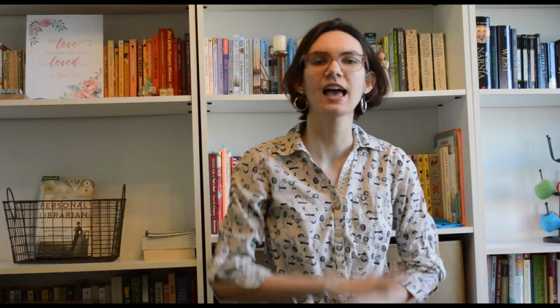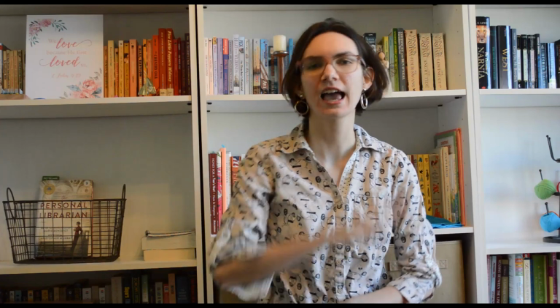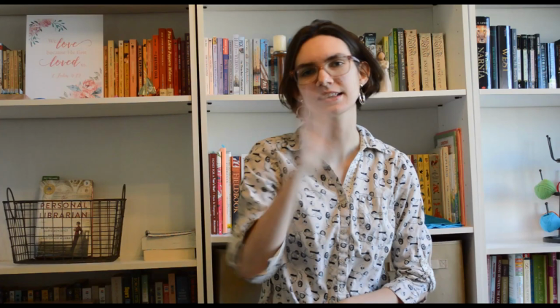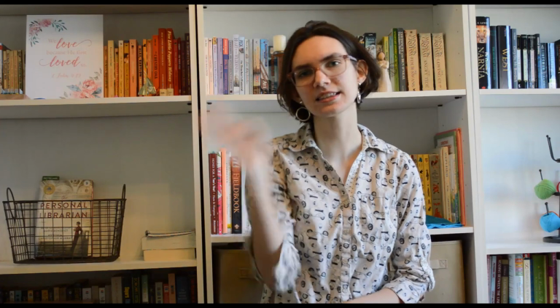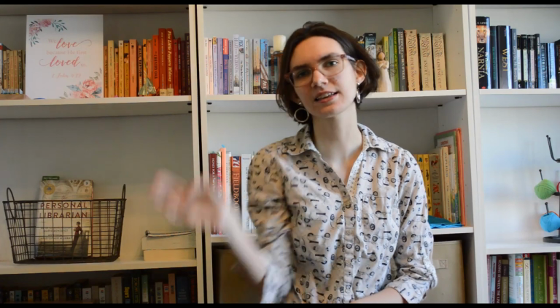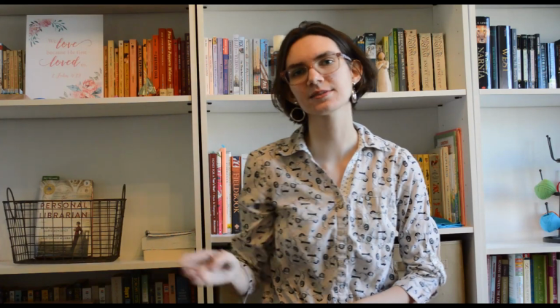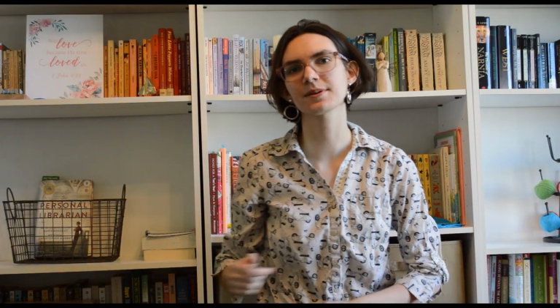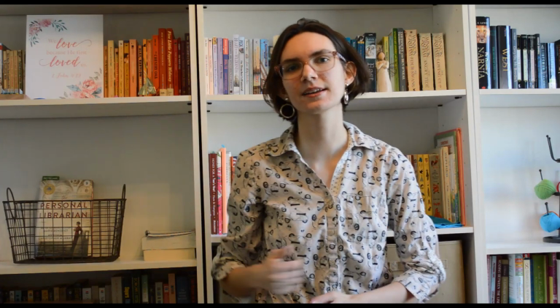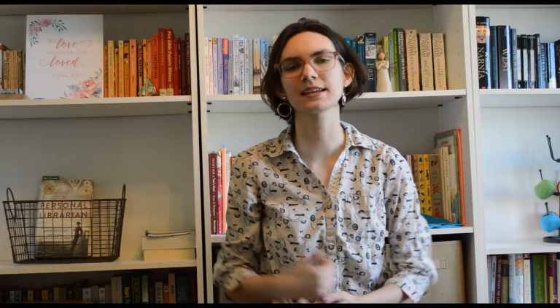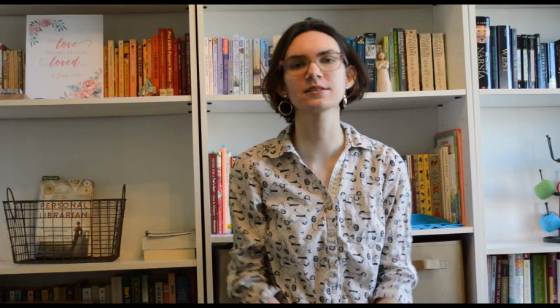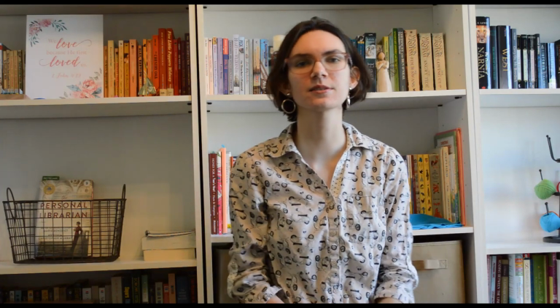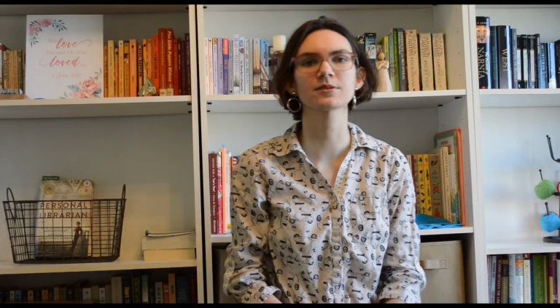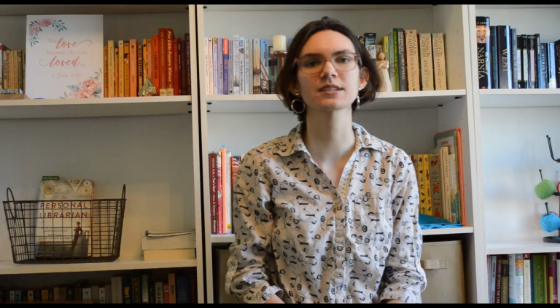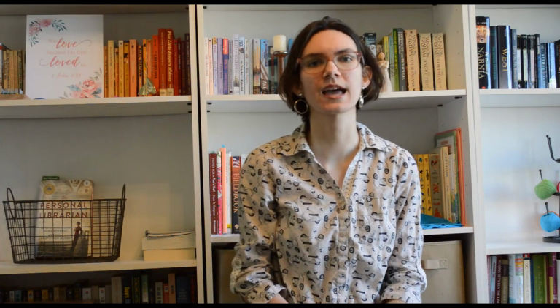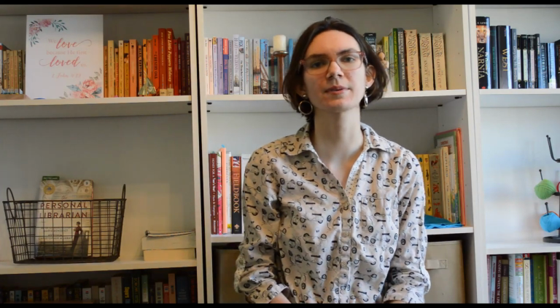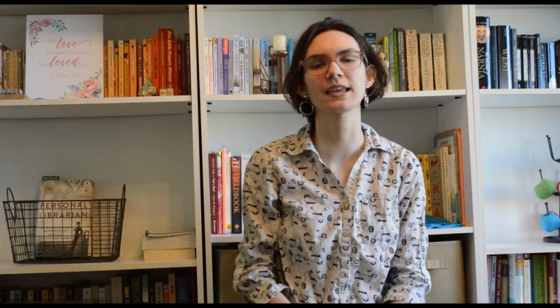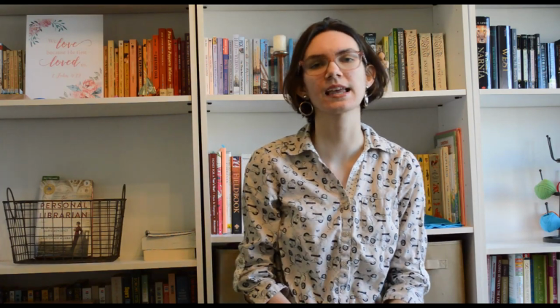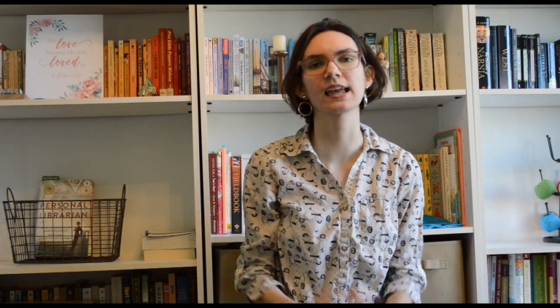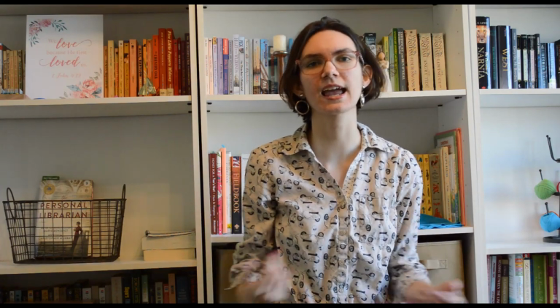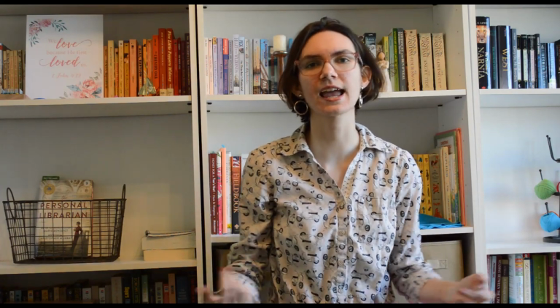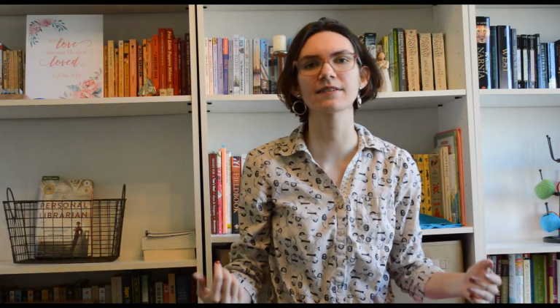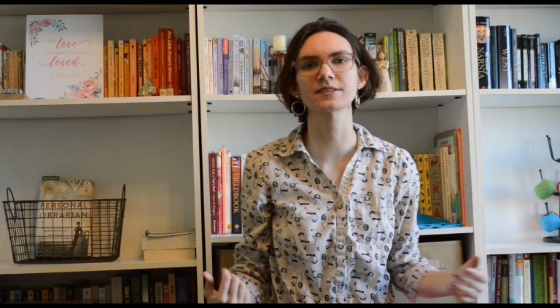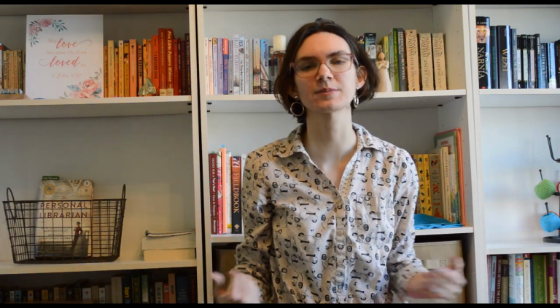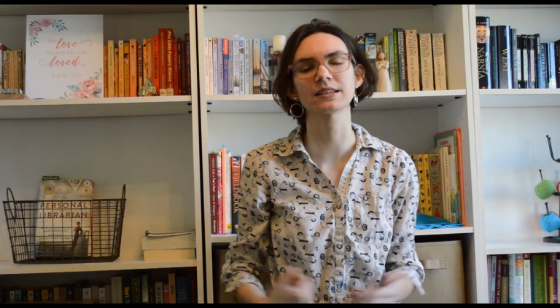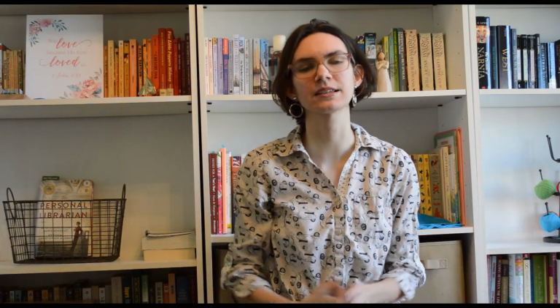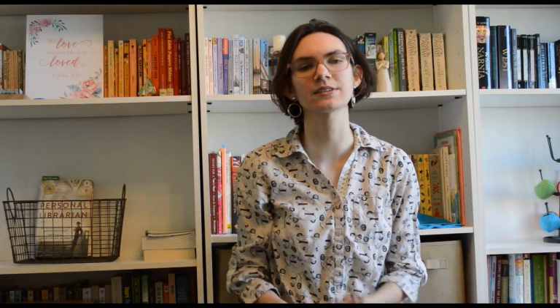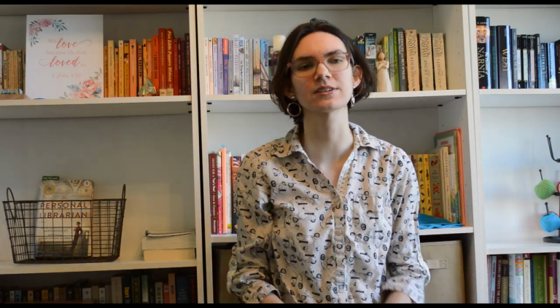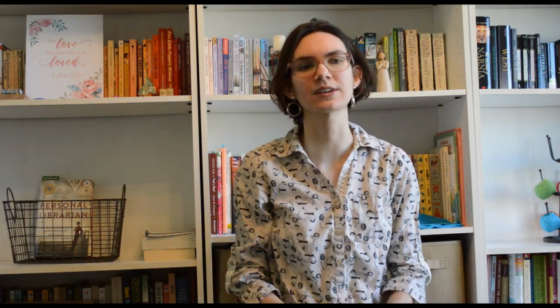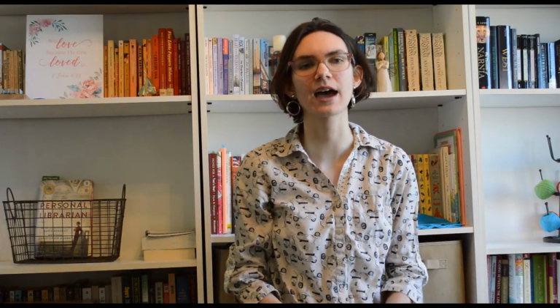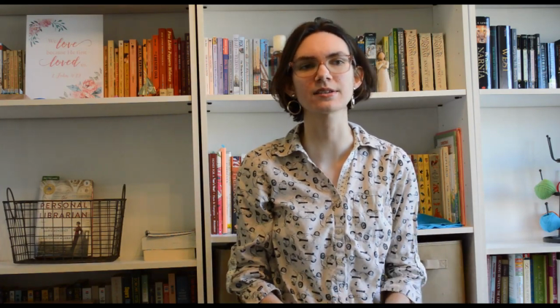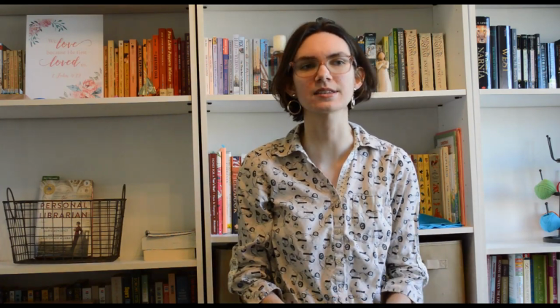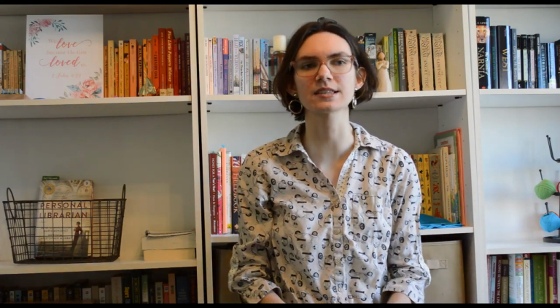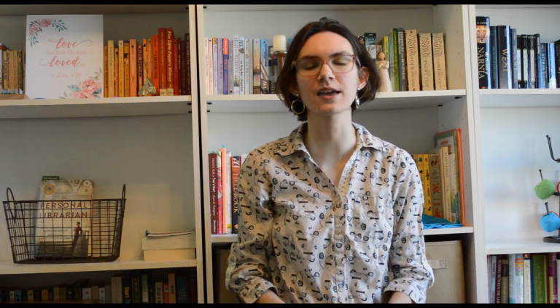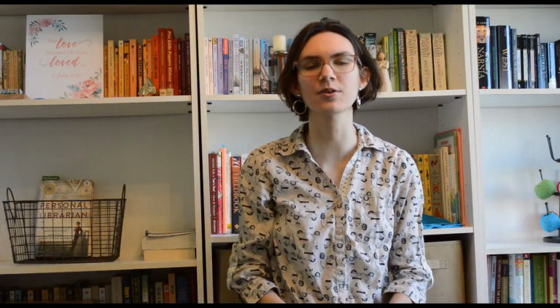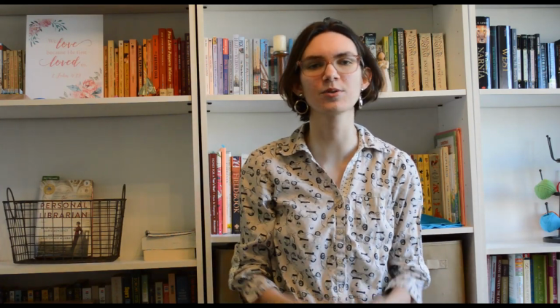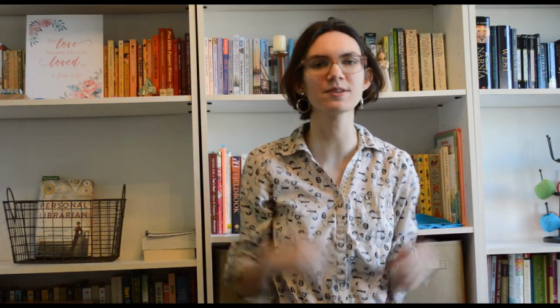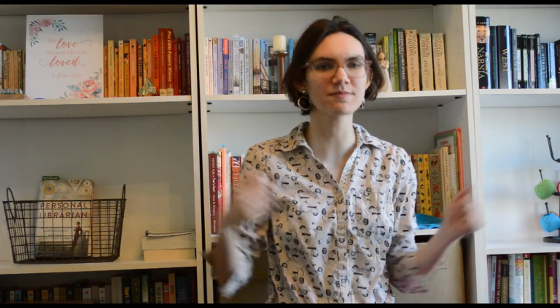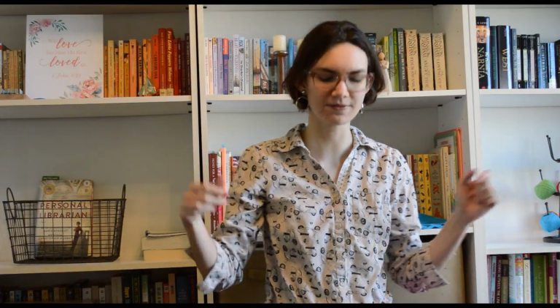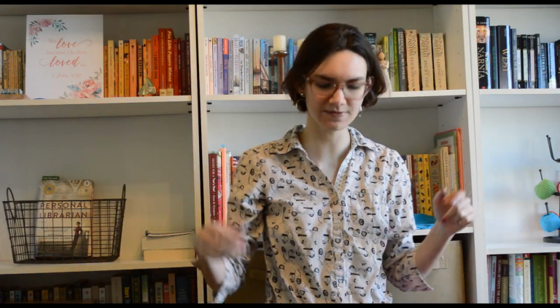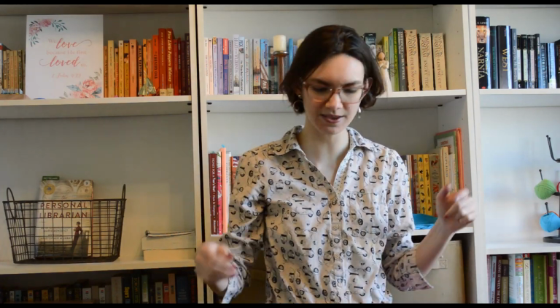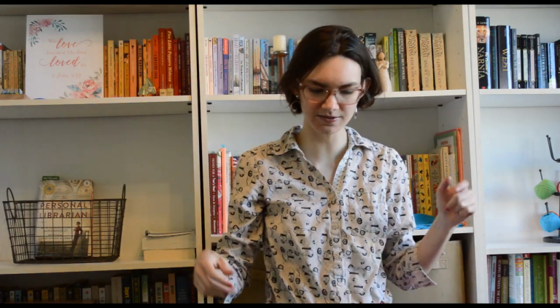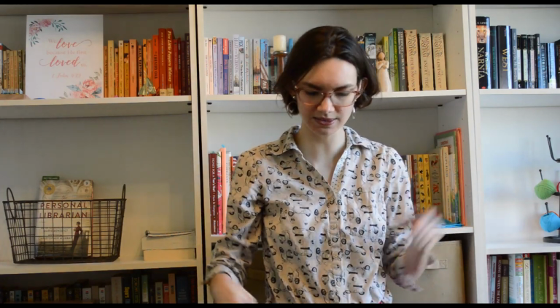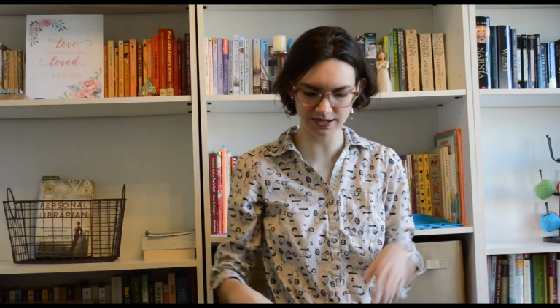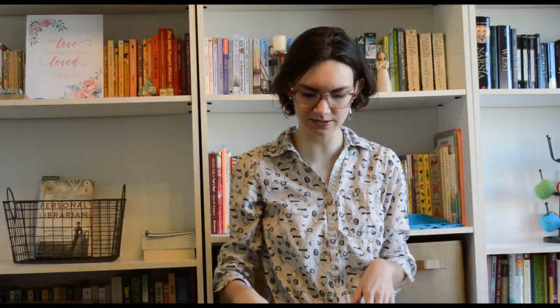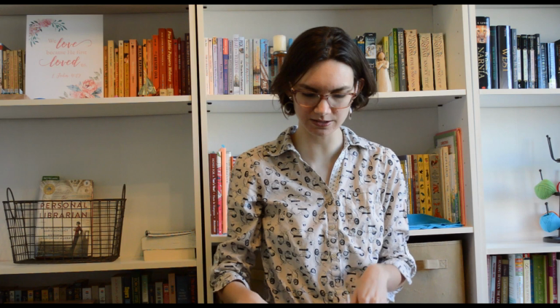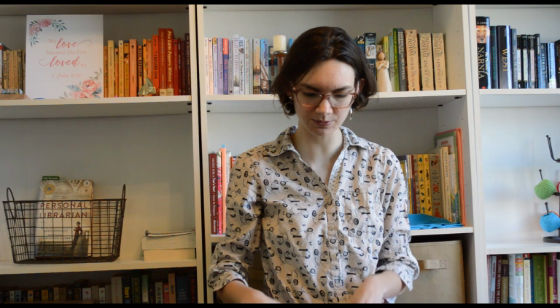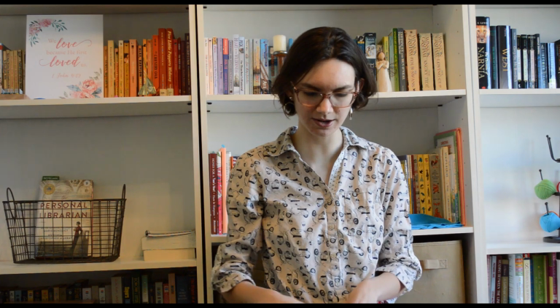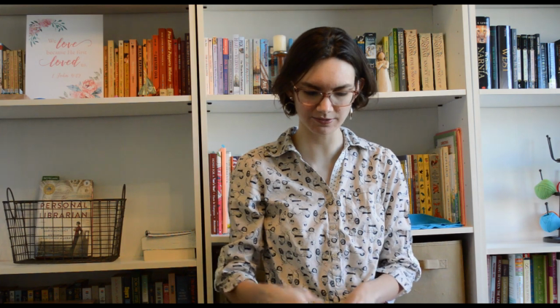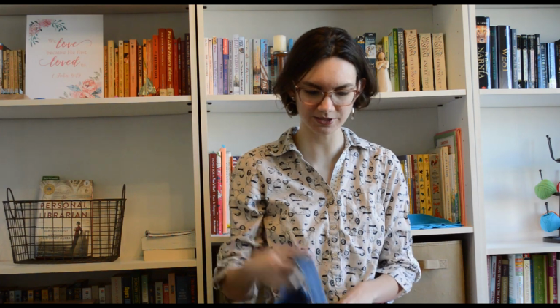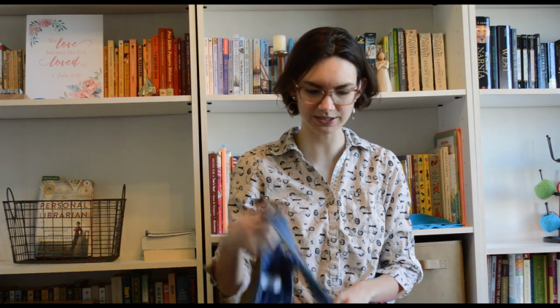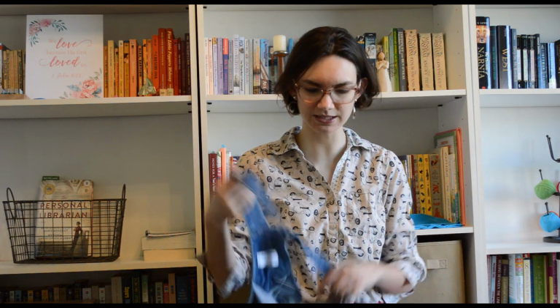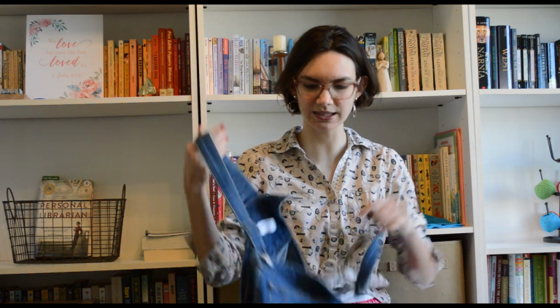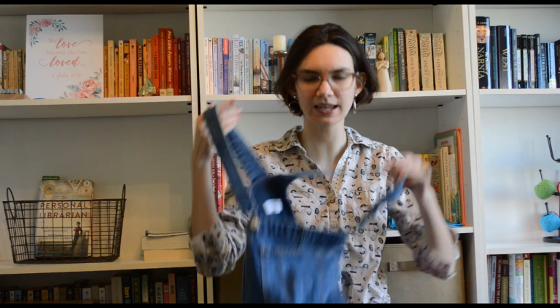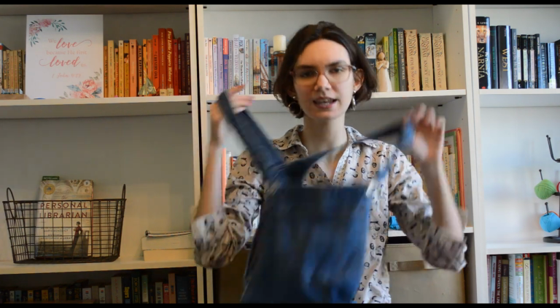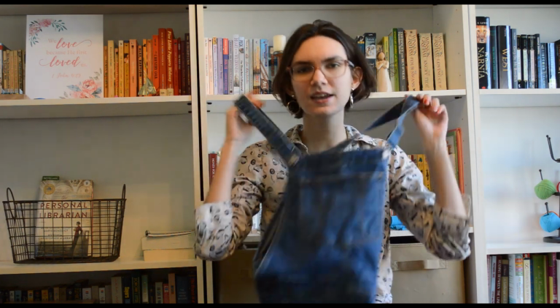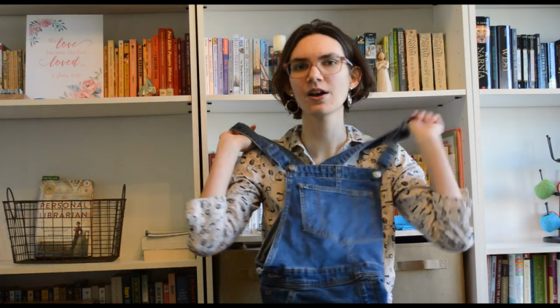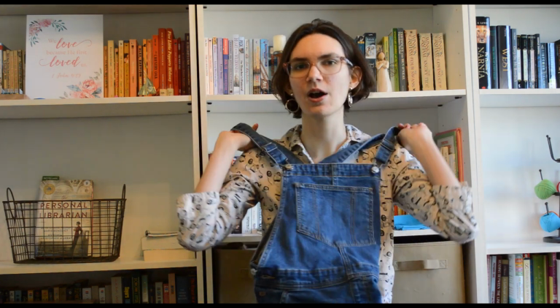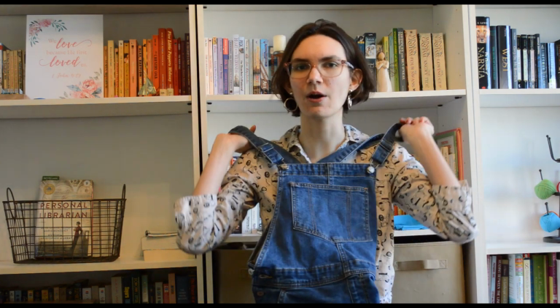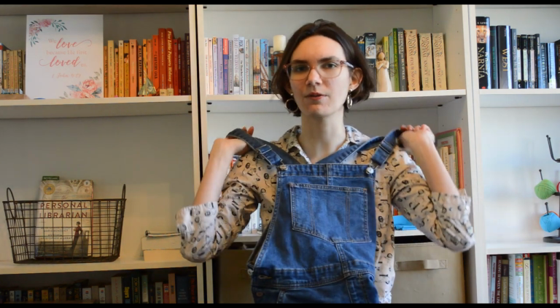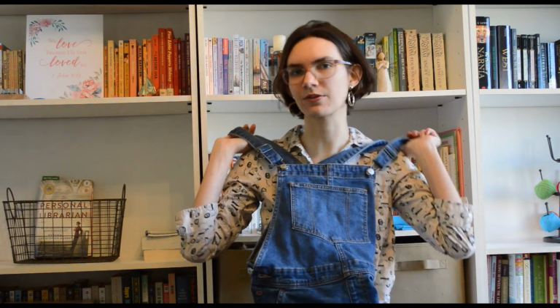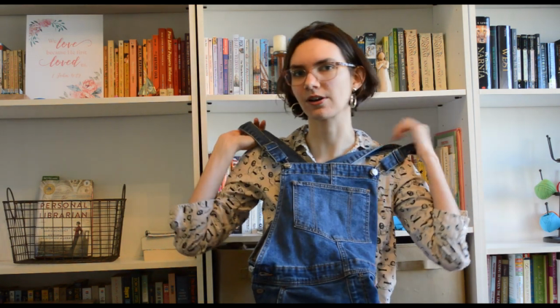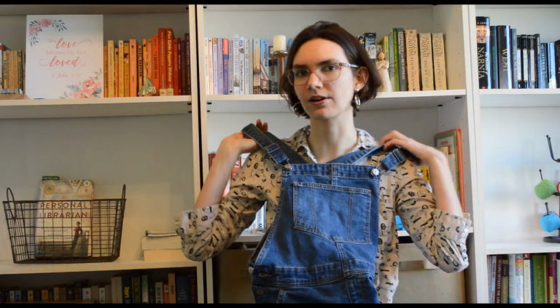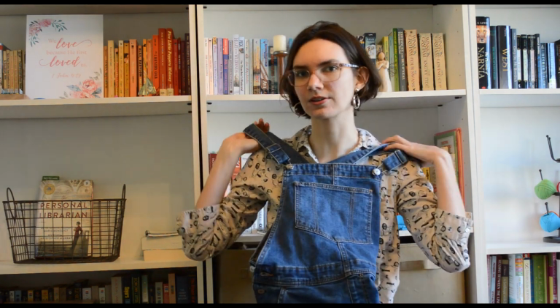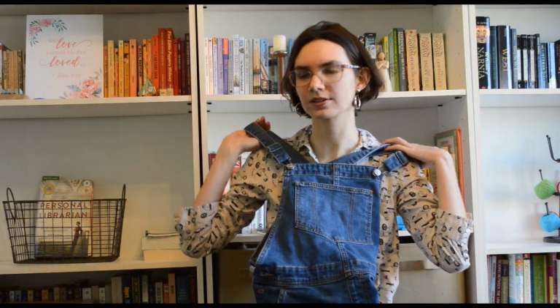Hi, Style Squad. It's your girl, Tabby, and I have some ideas on how to style one of my favorite things to wear recently: overalls.